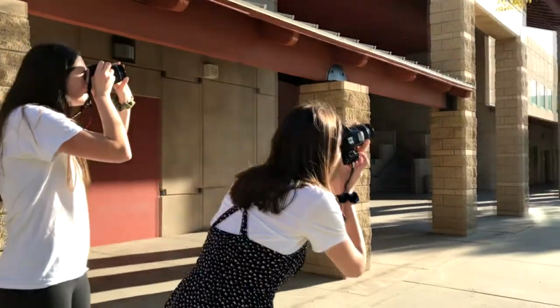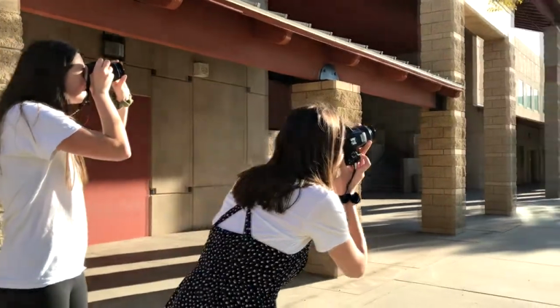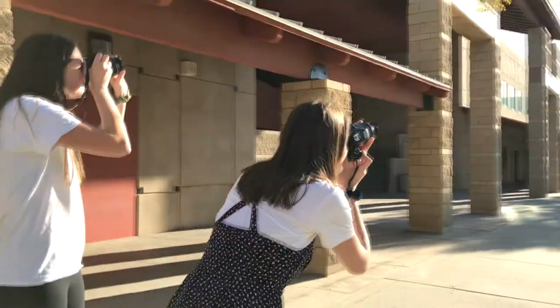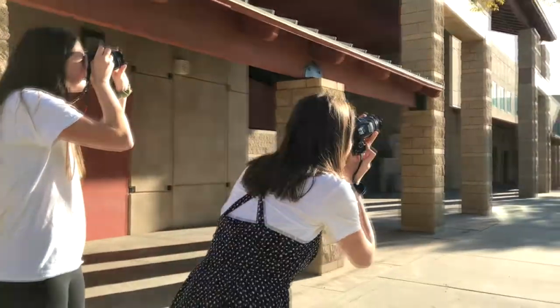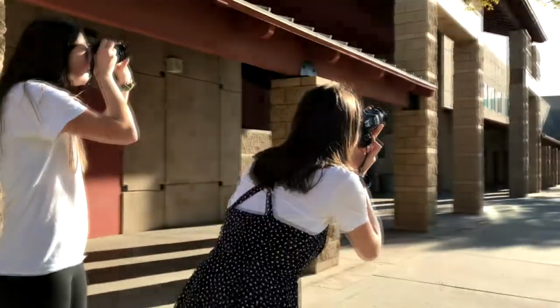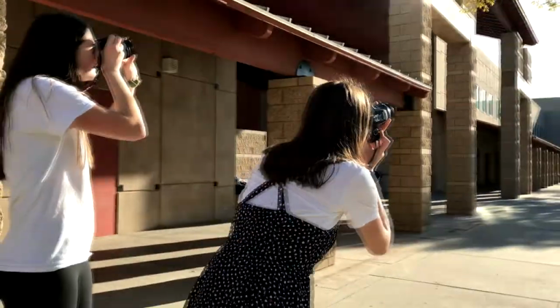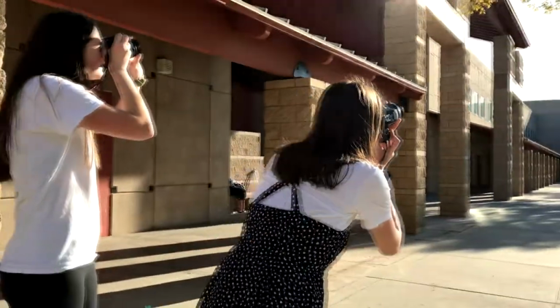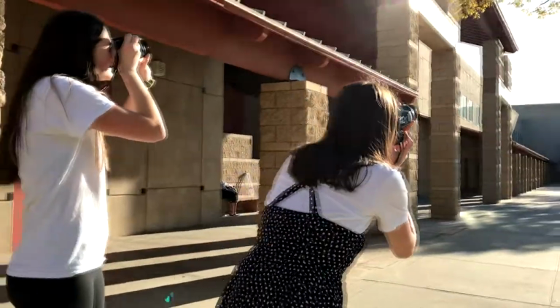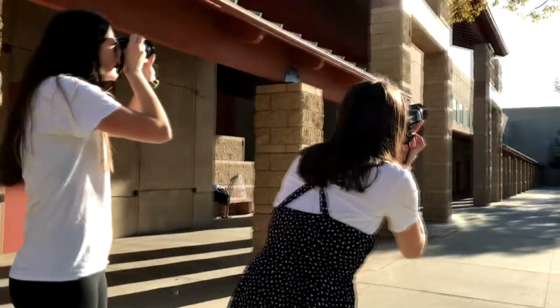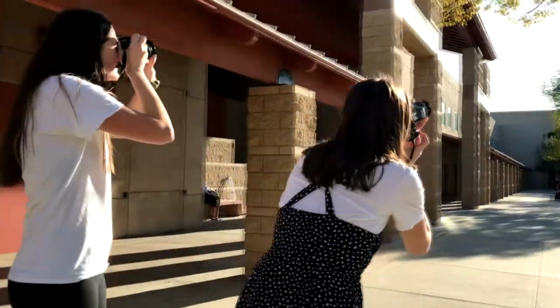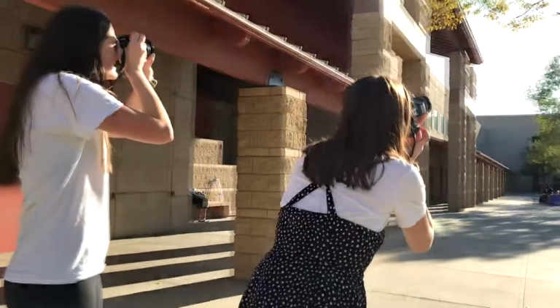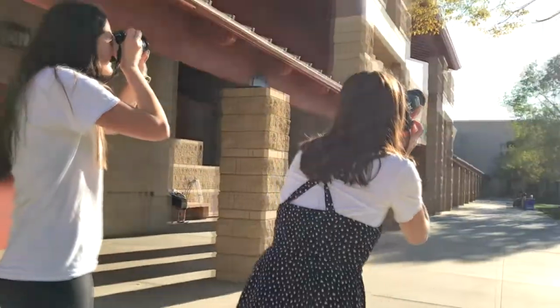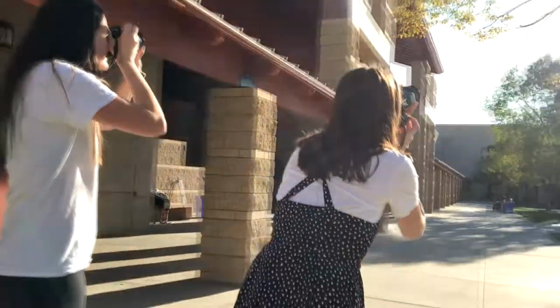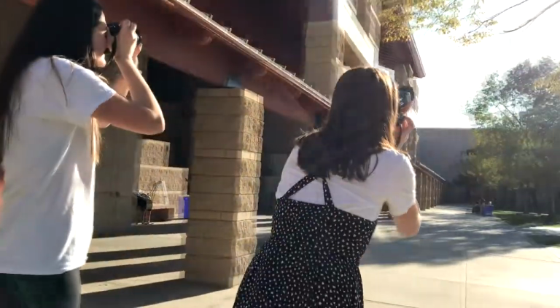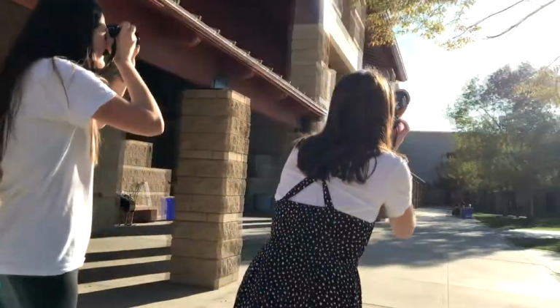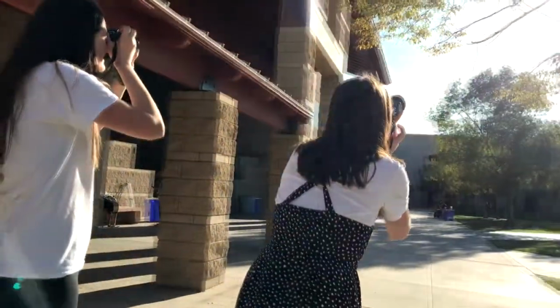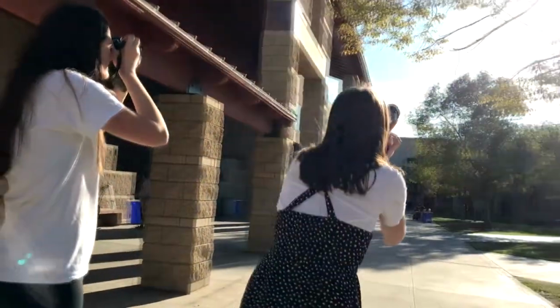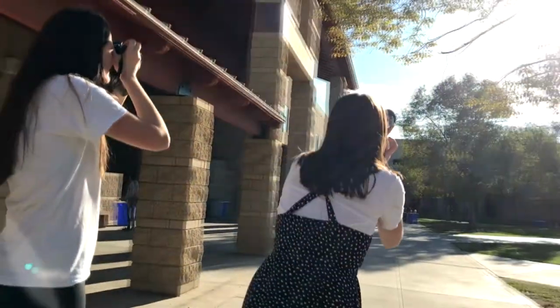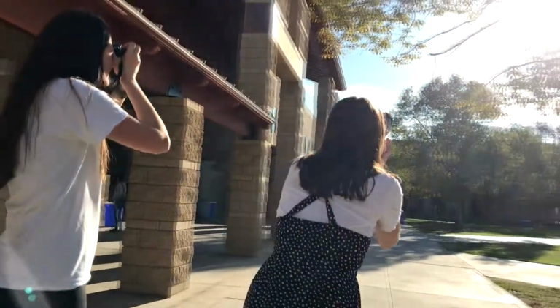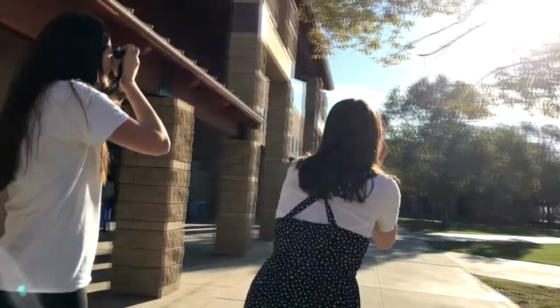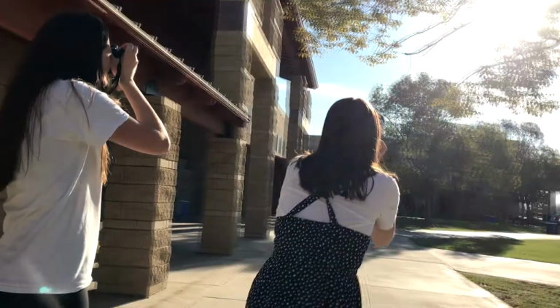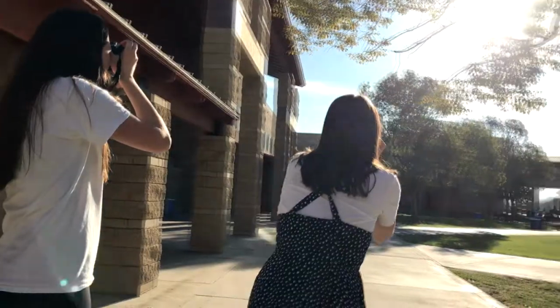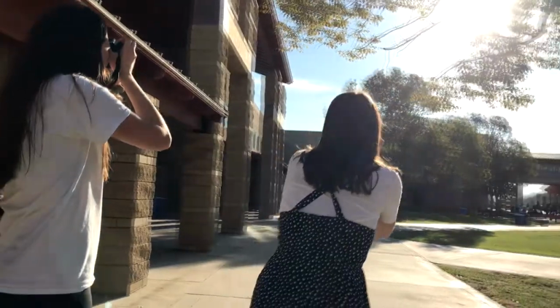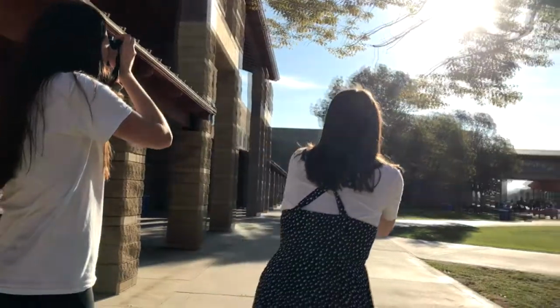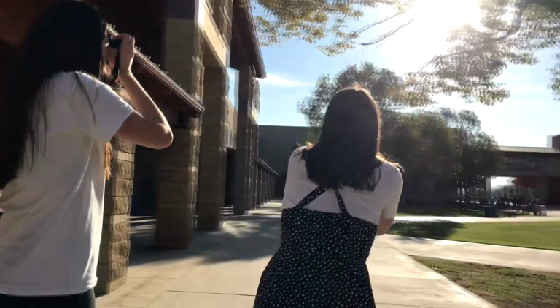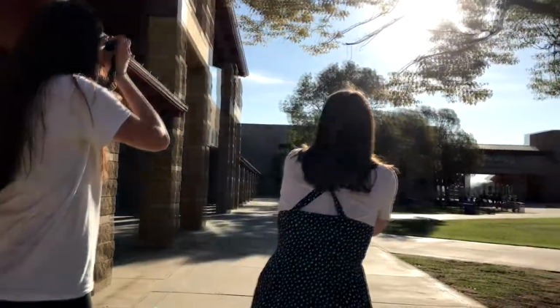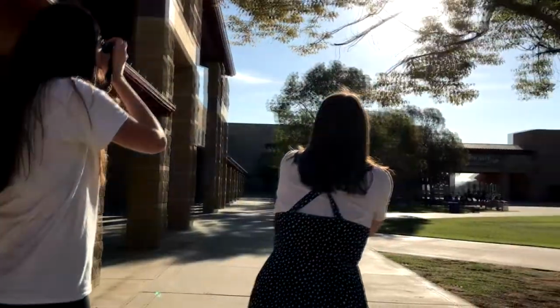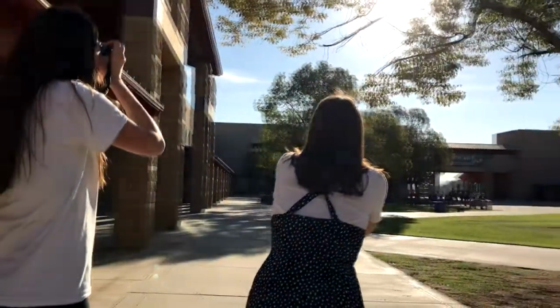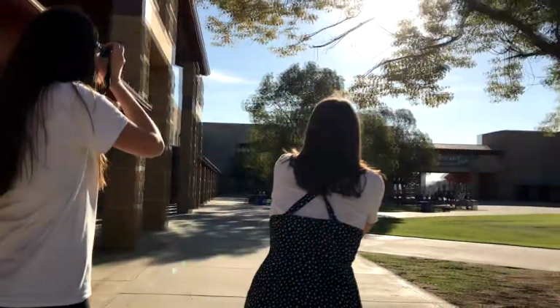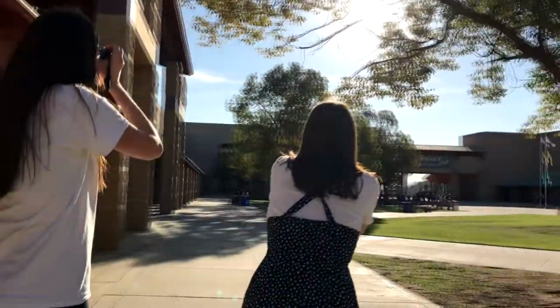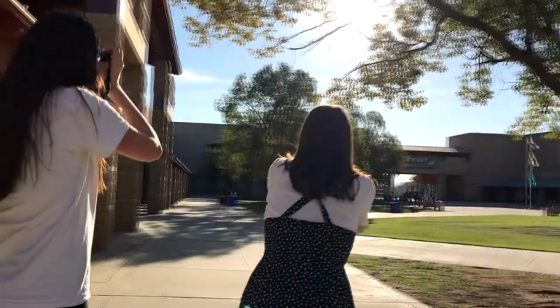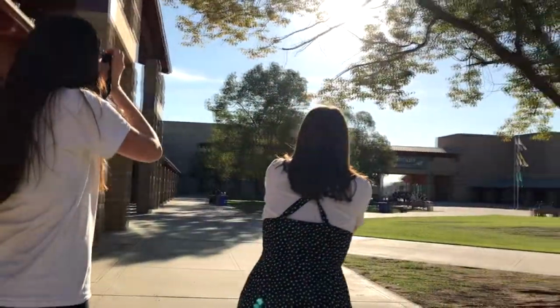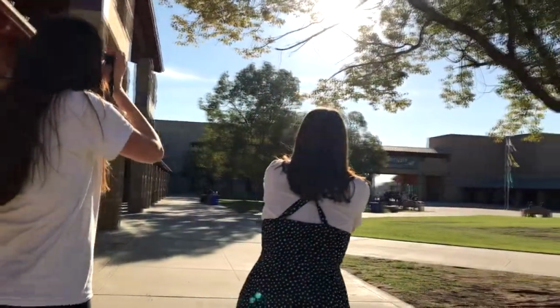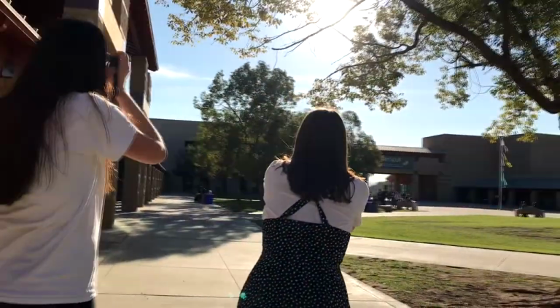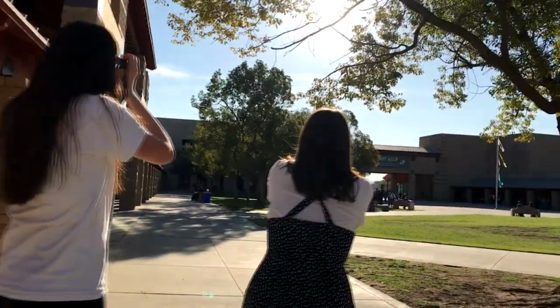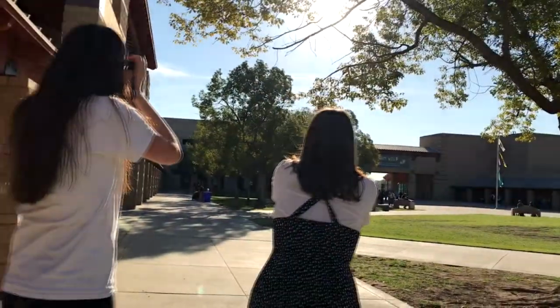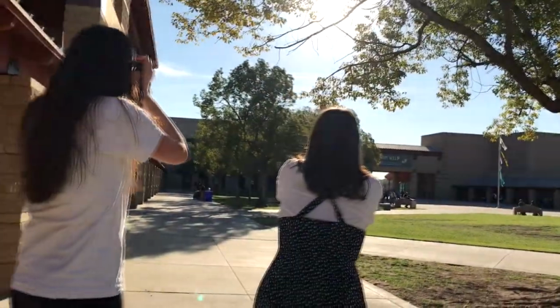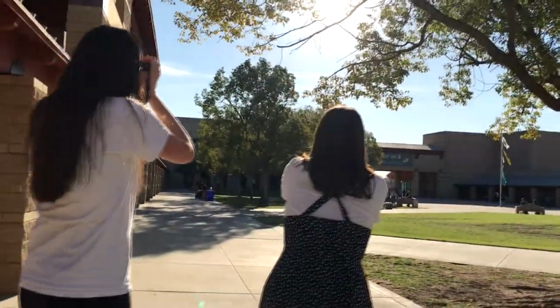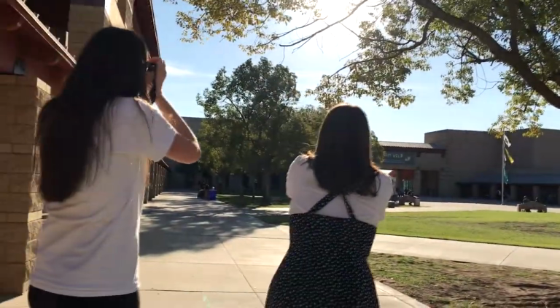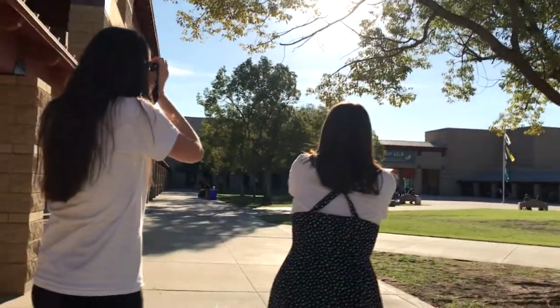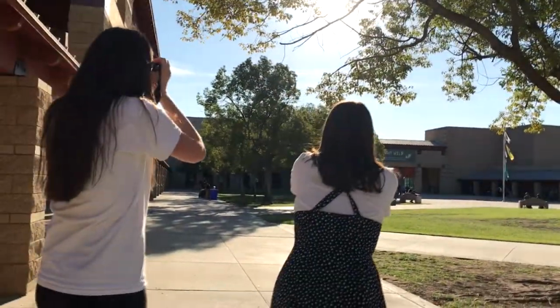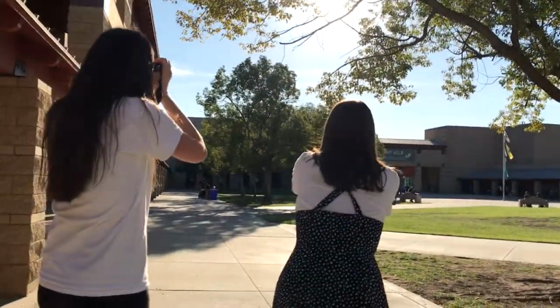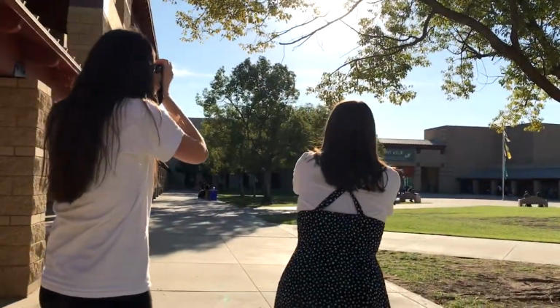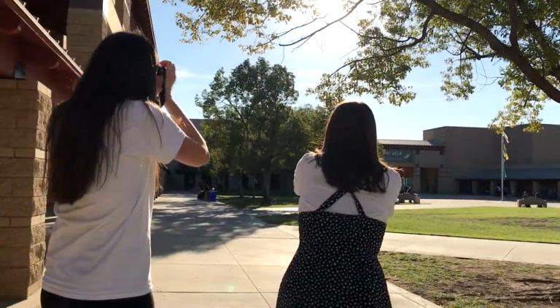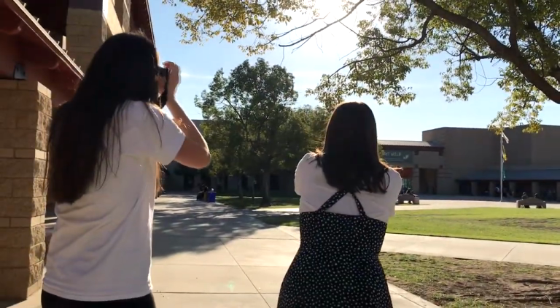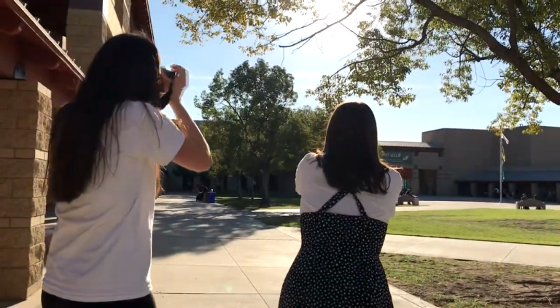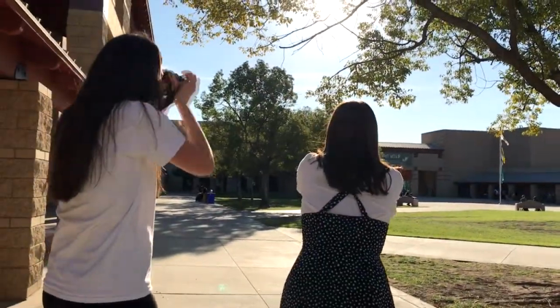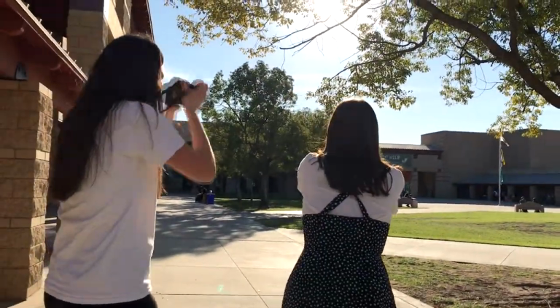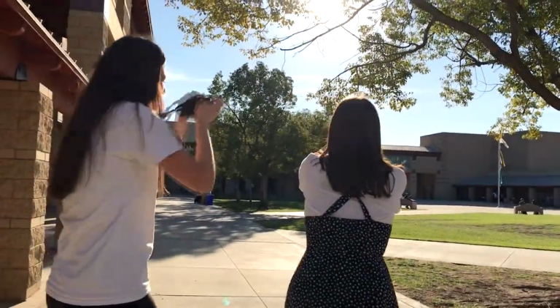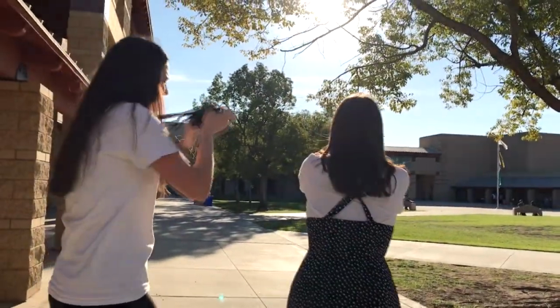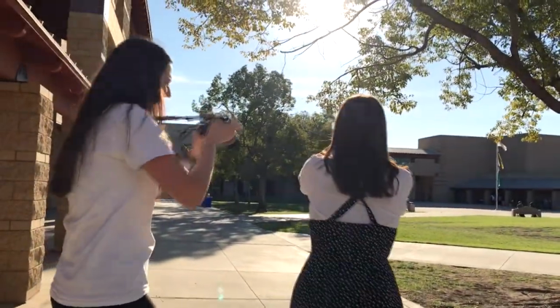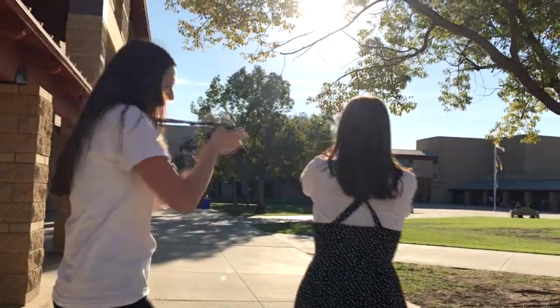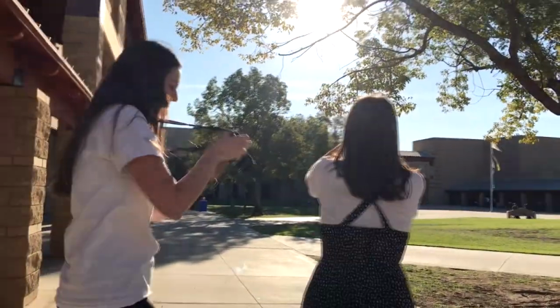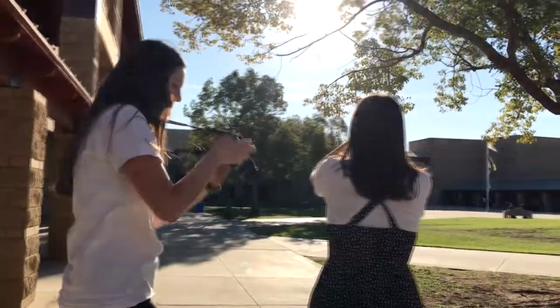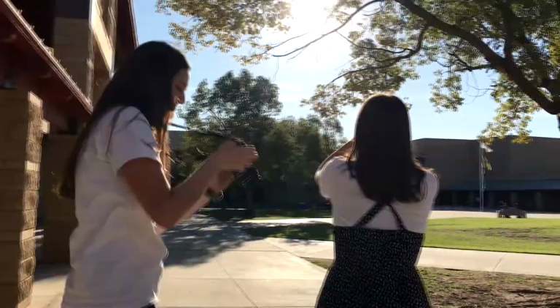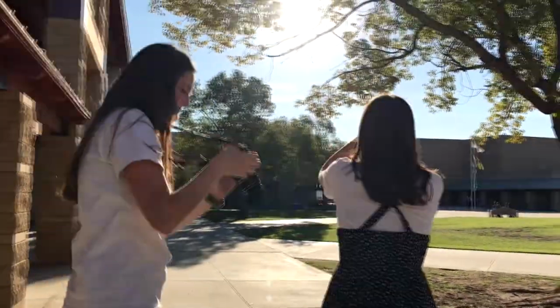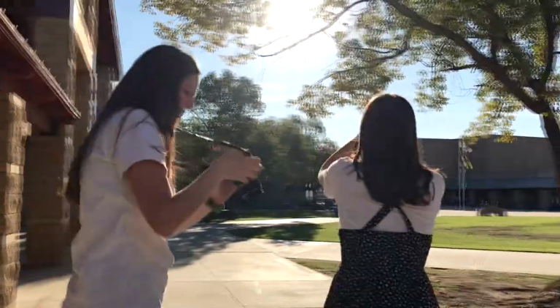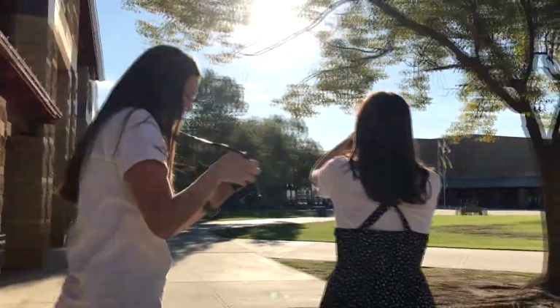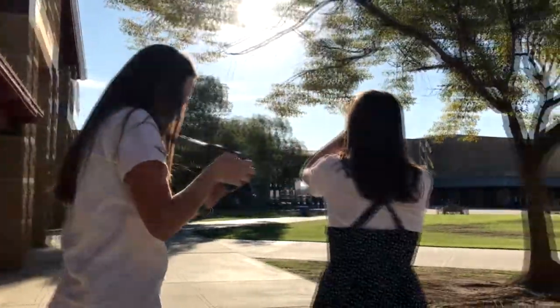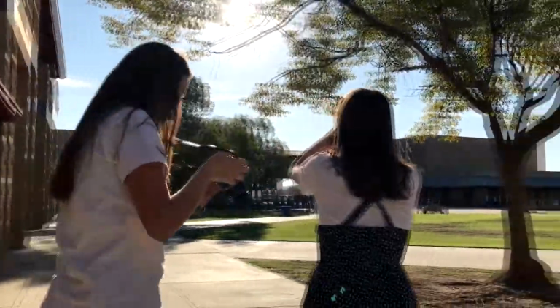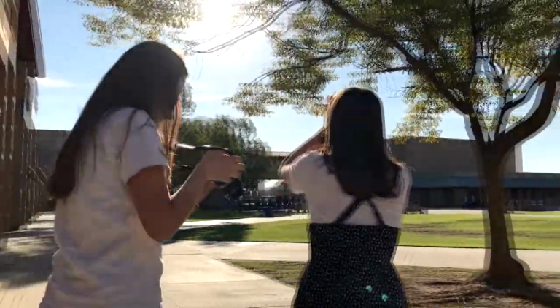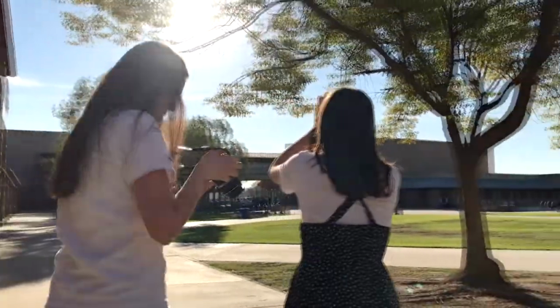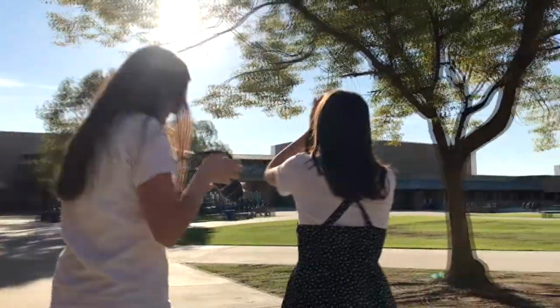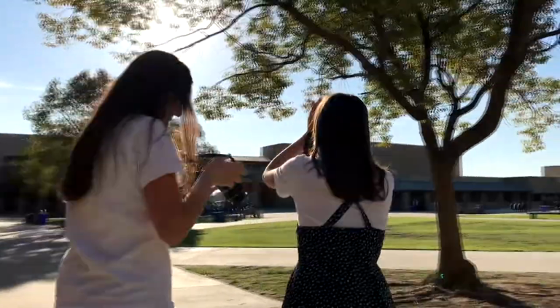You get out of your seat, you get to go on campus, photograph, shoot, and you're not behind a desk all day.